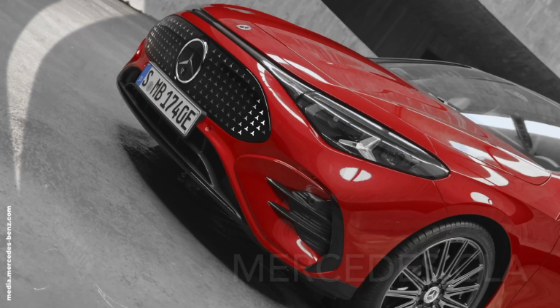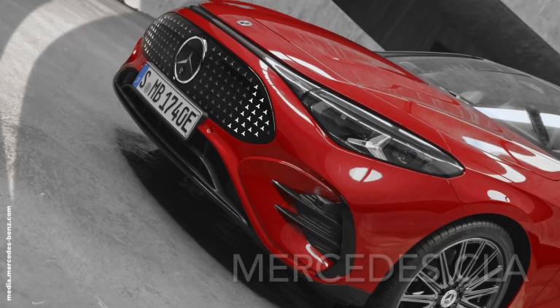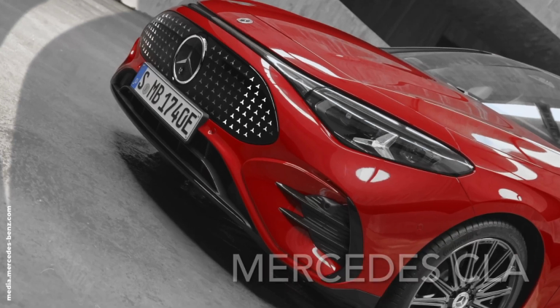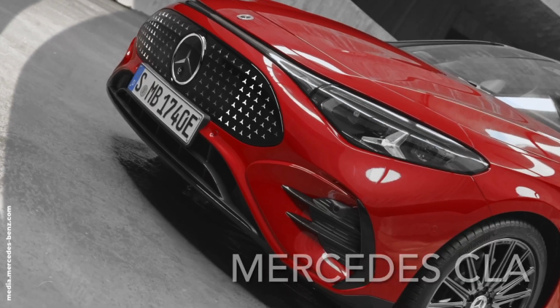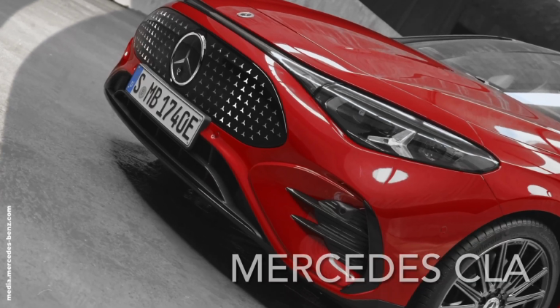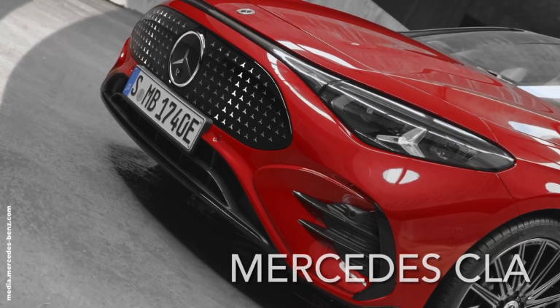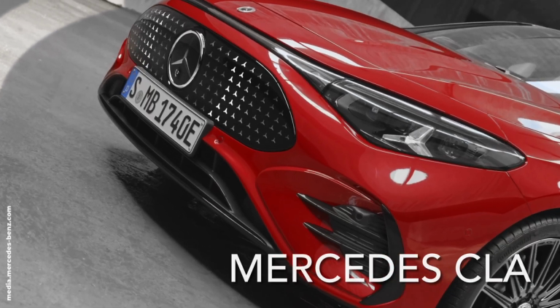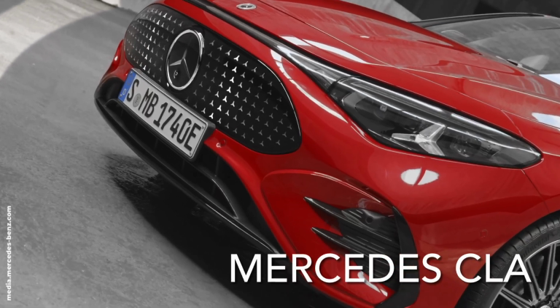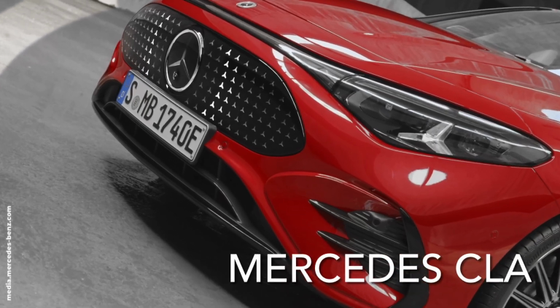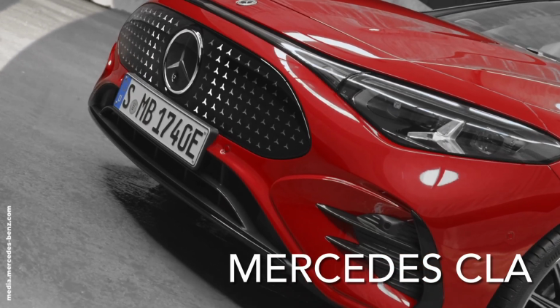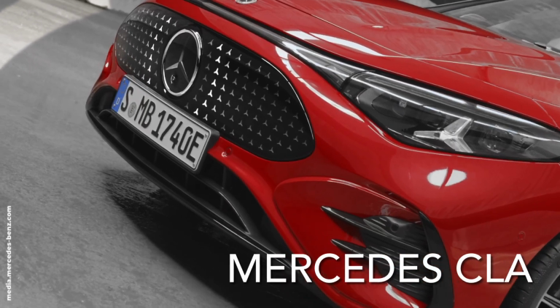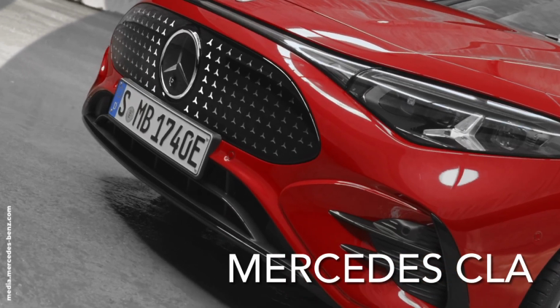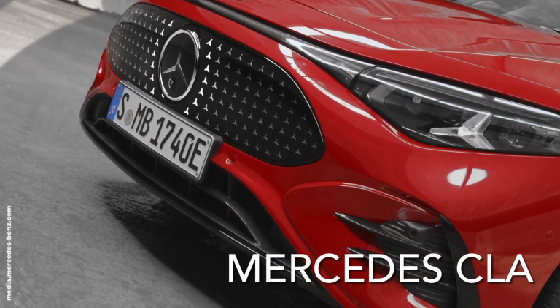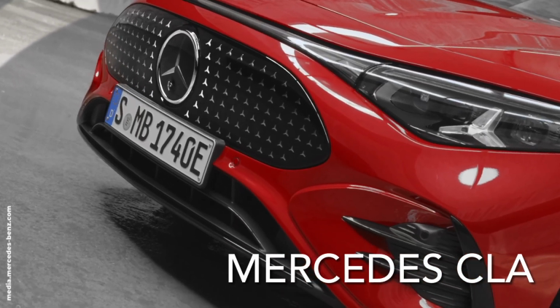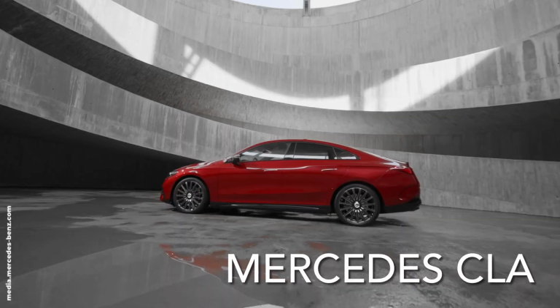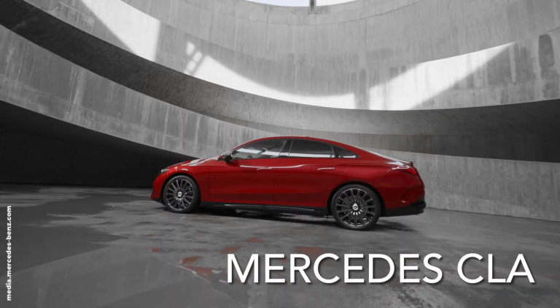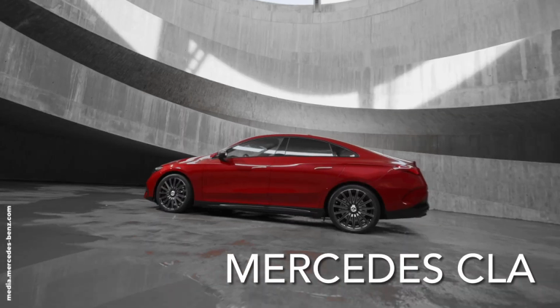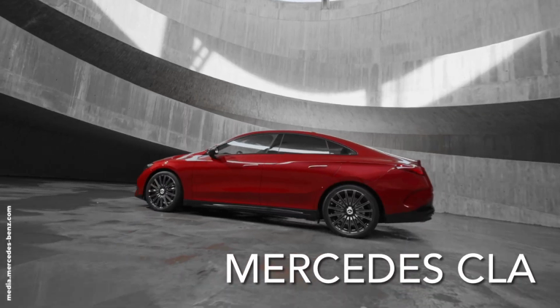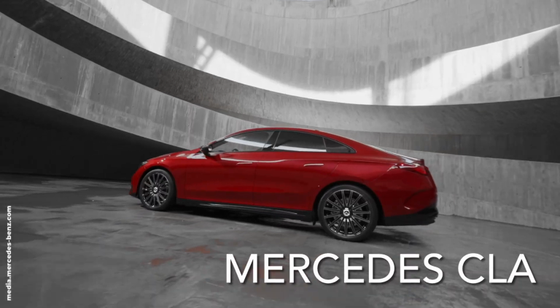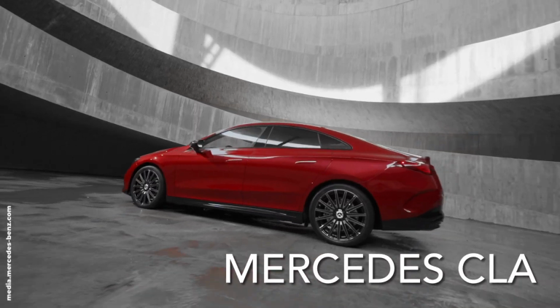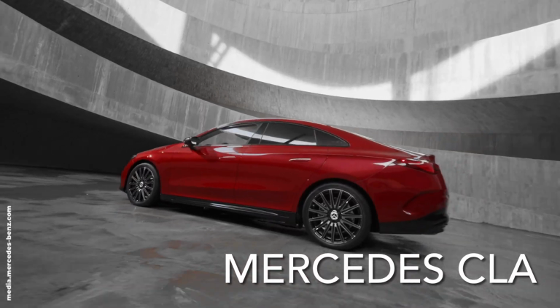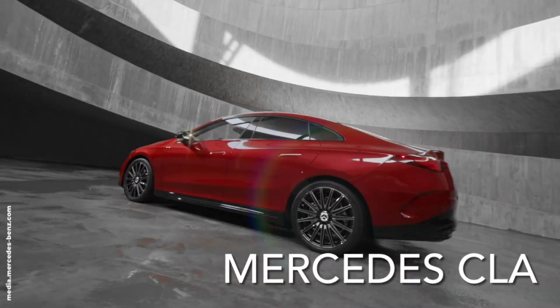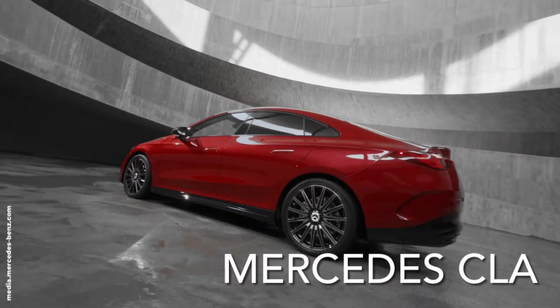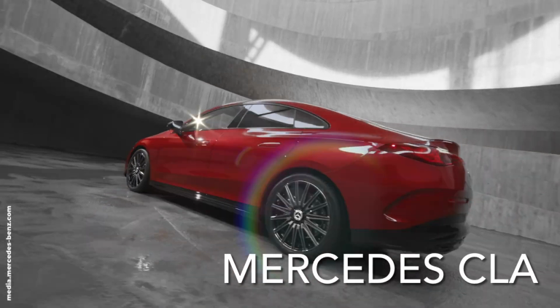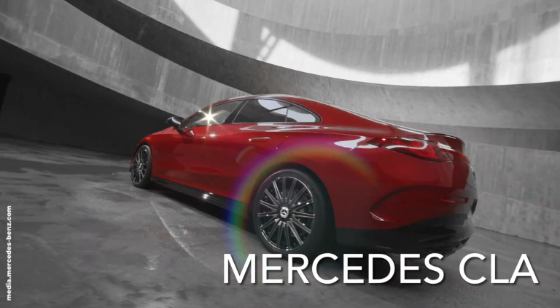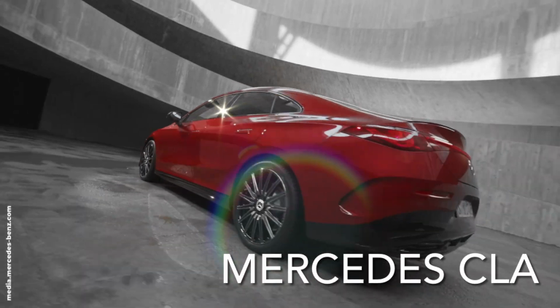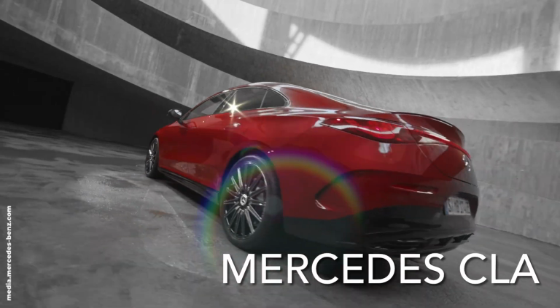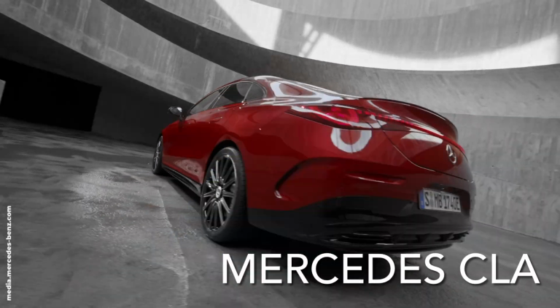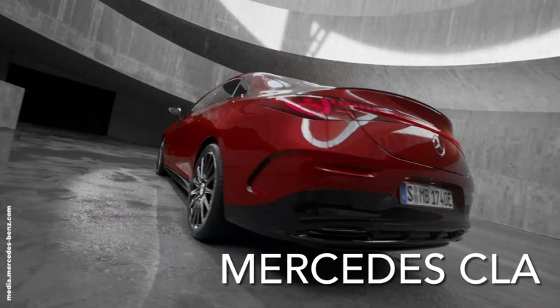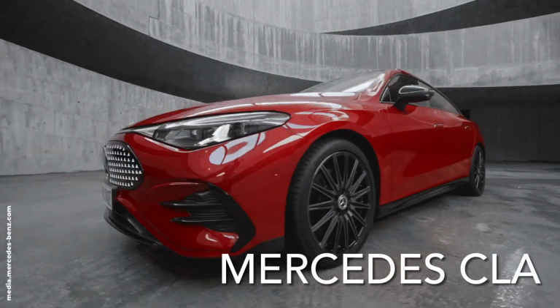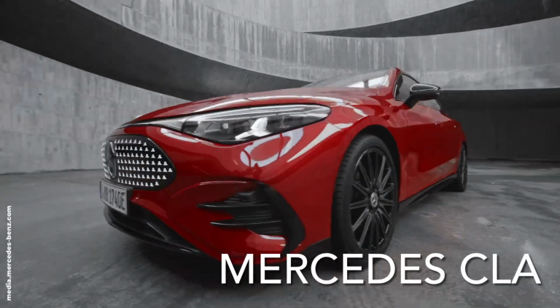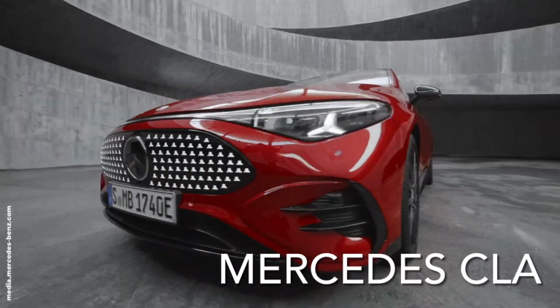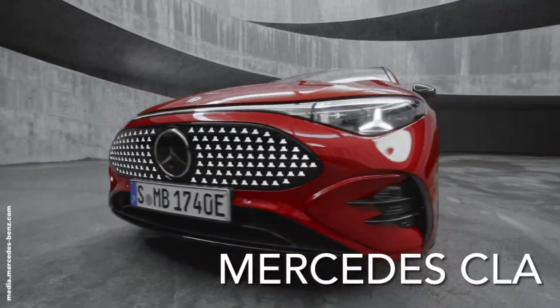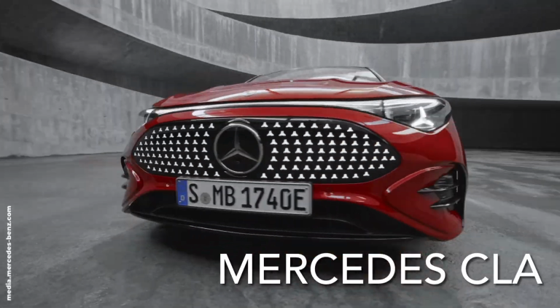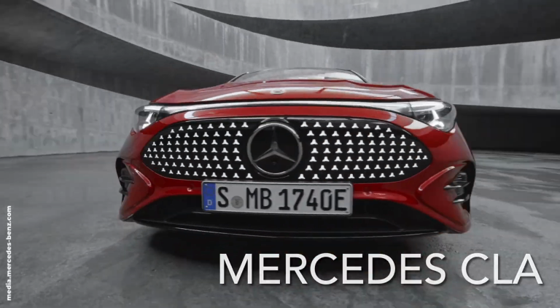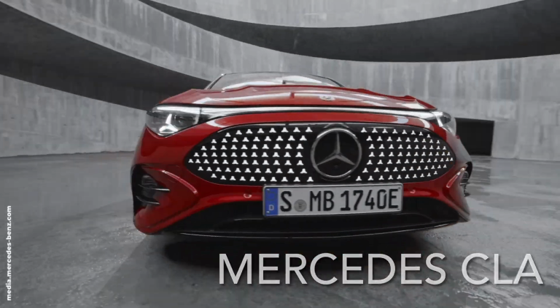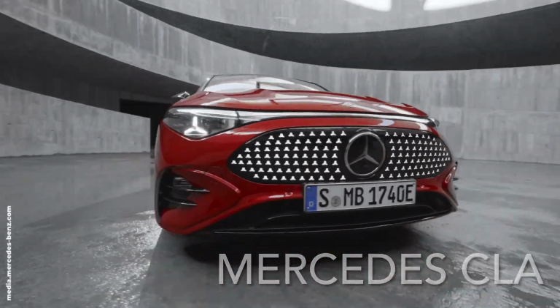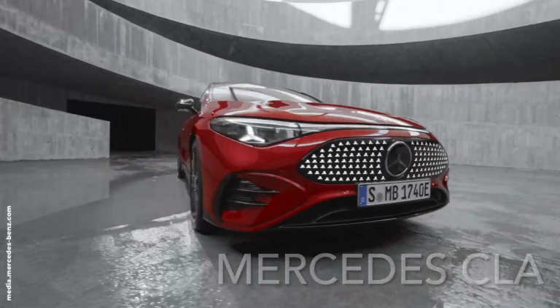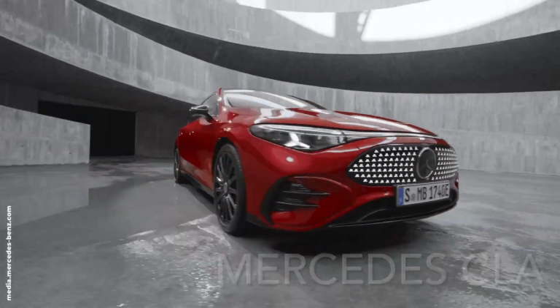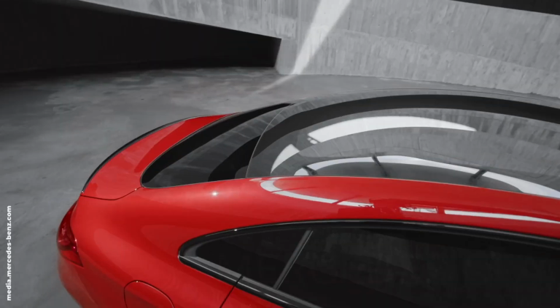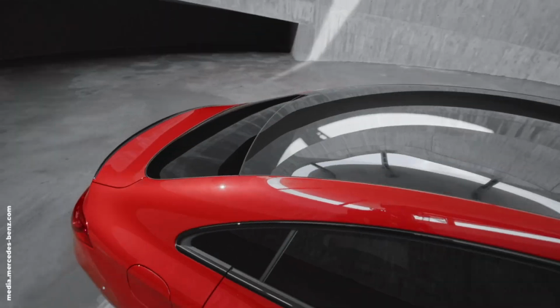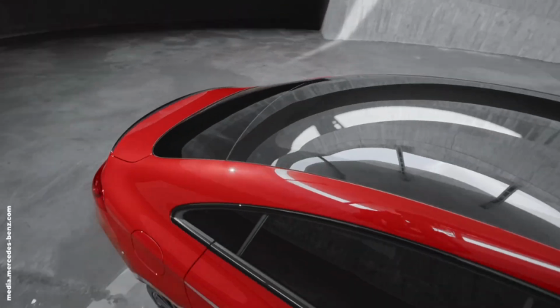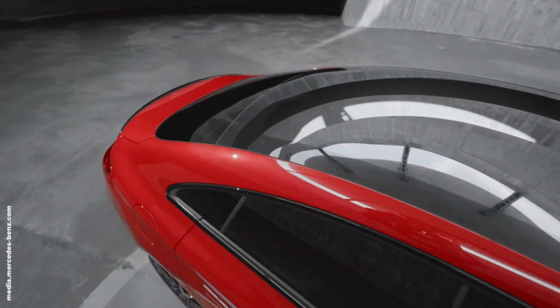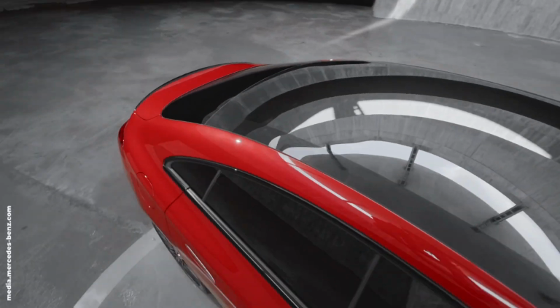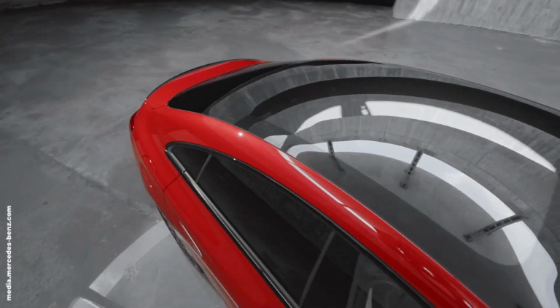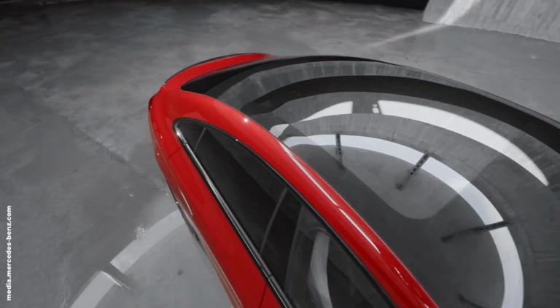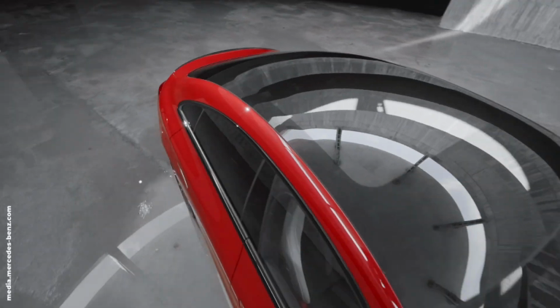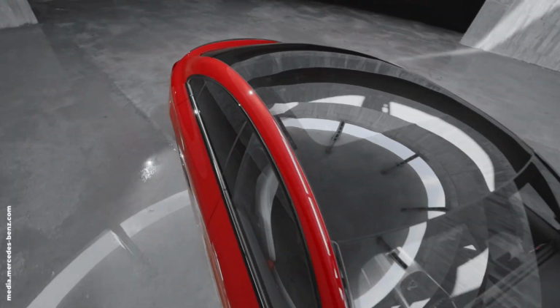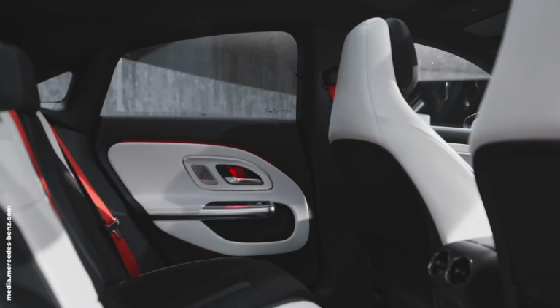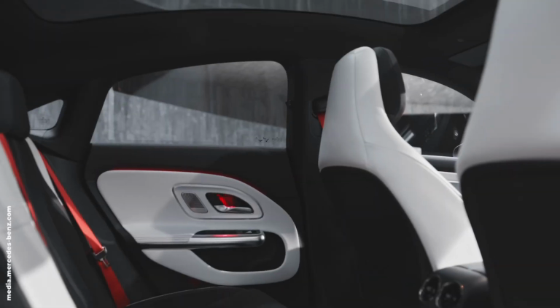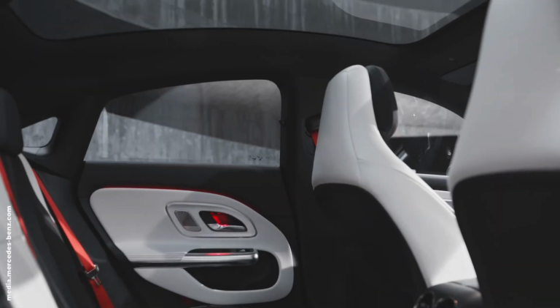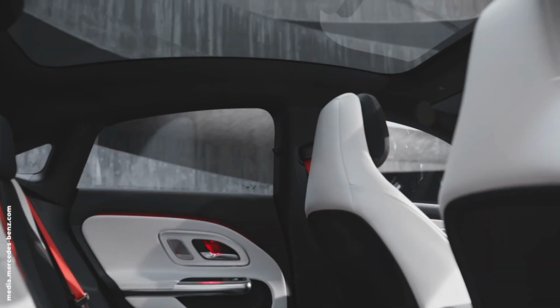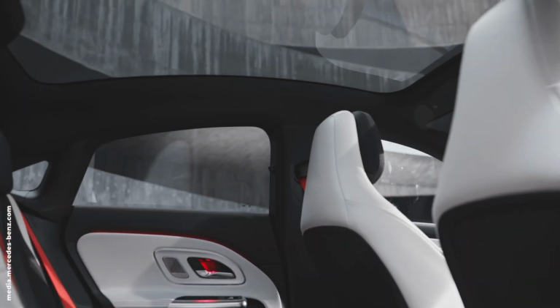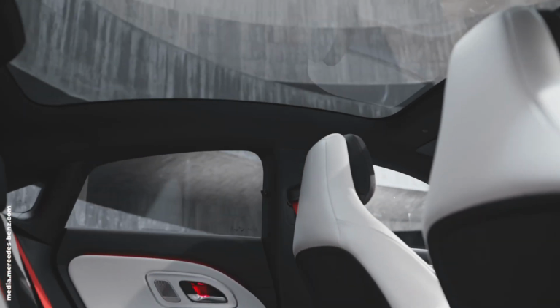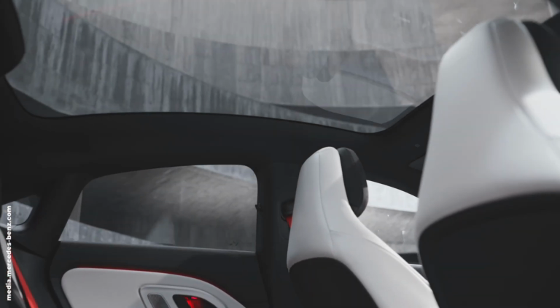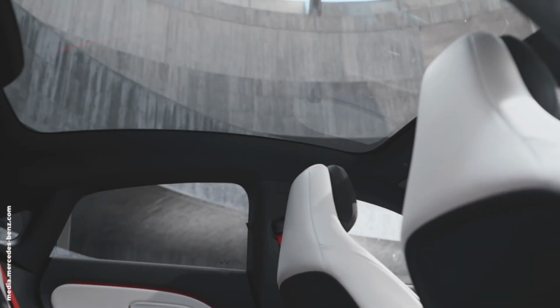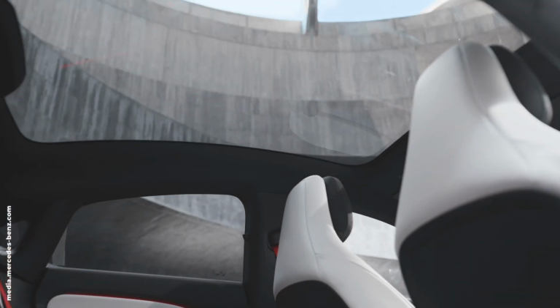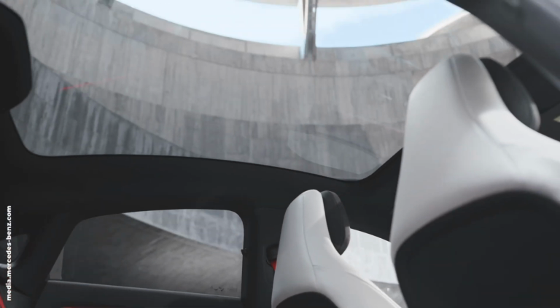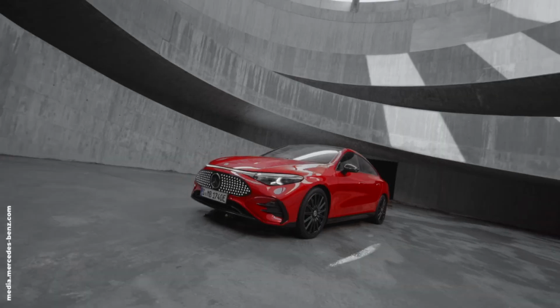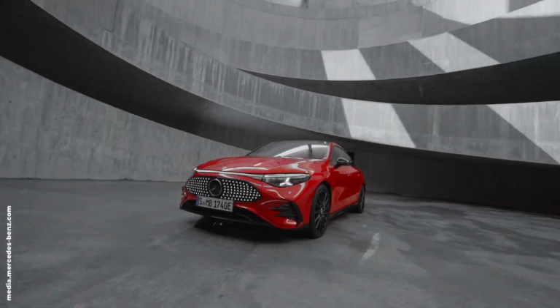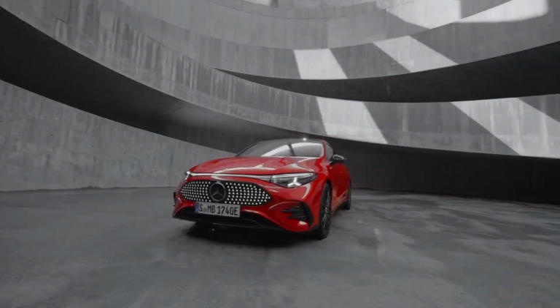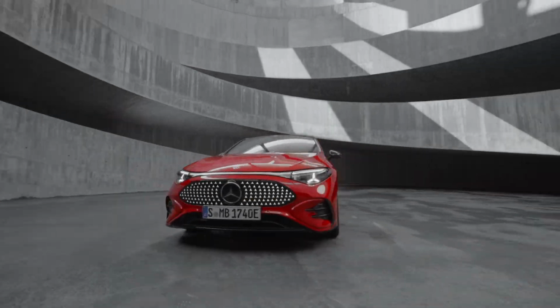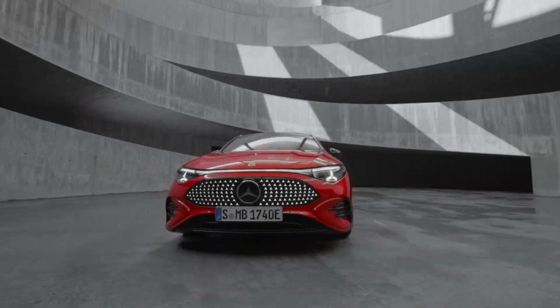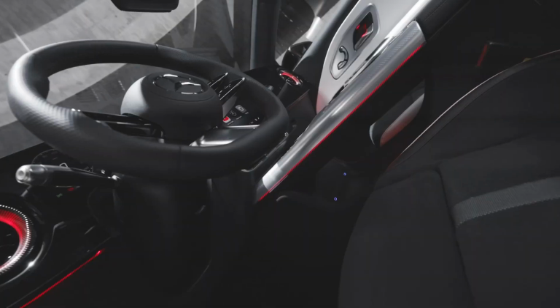All-new, all-electric Mercedes-Benz CLA is here. Let's dive into the key specs and pricing that make this star shine.